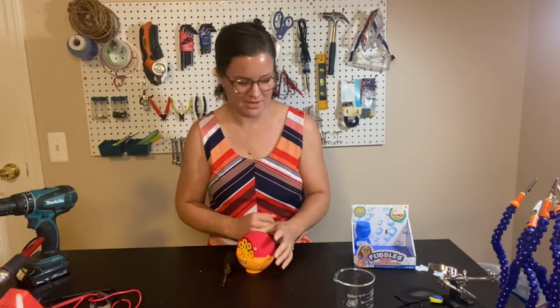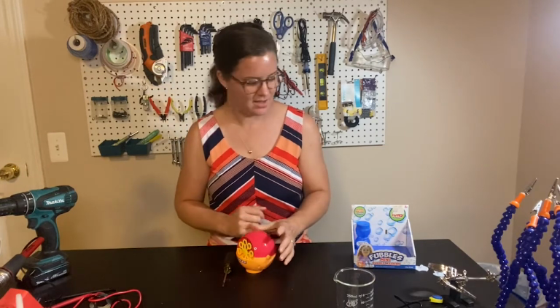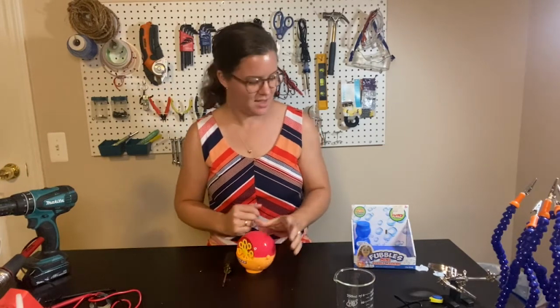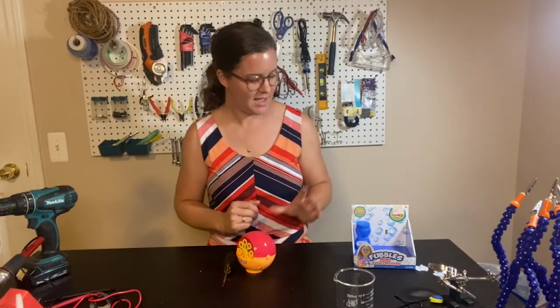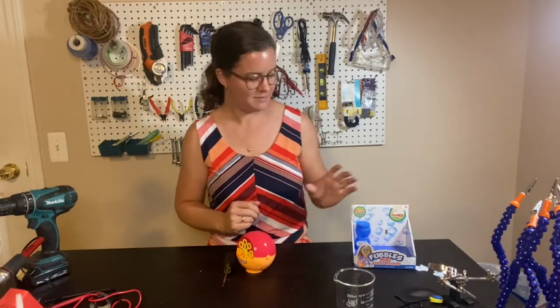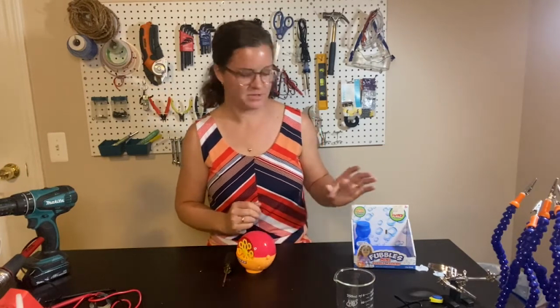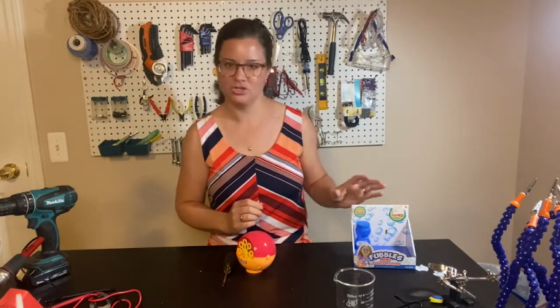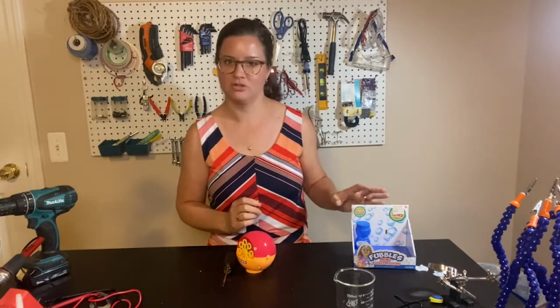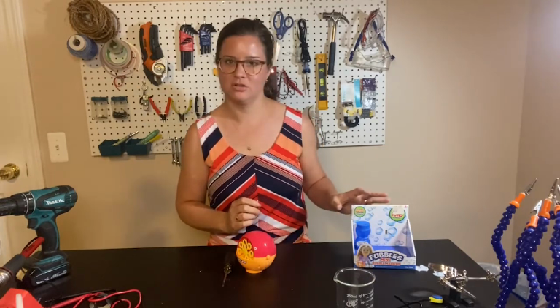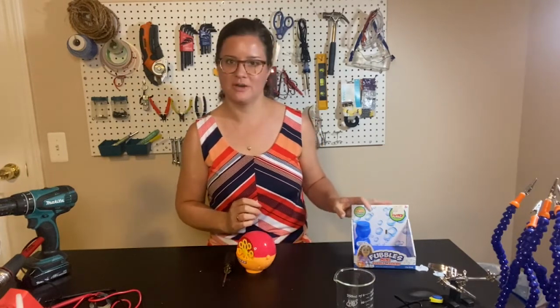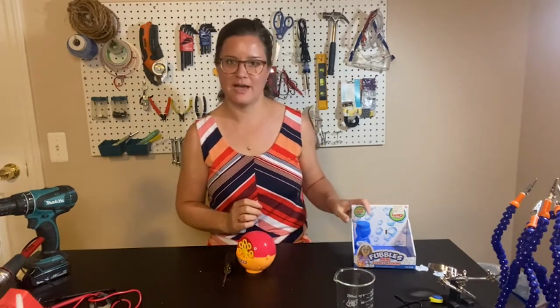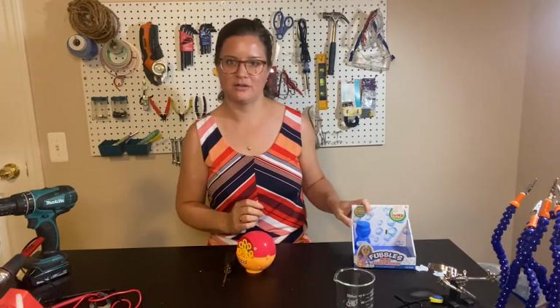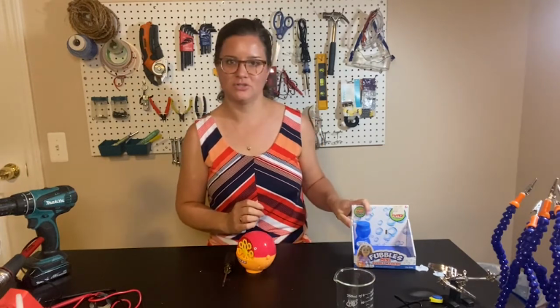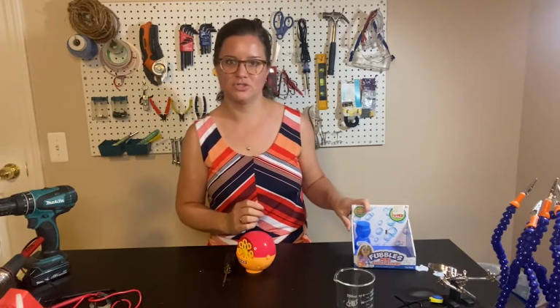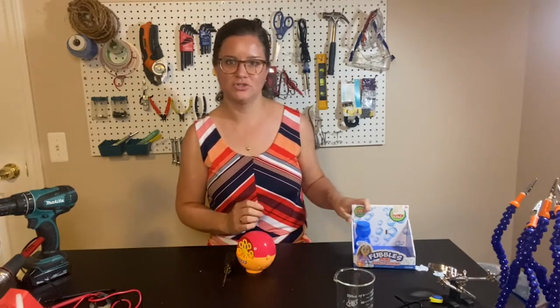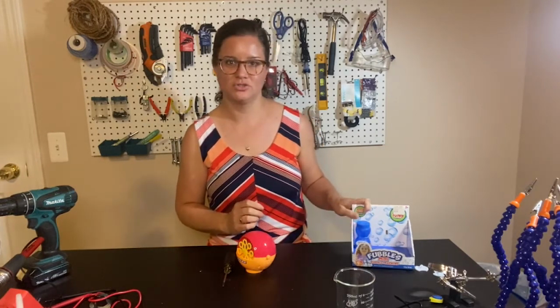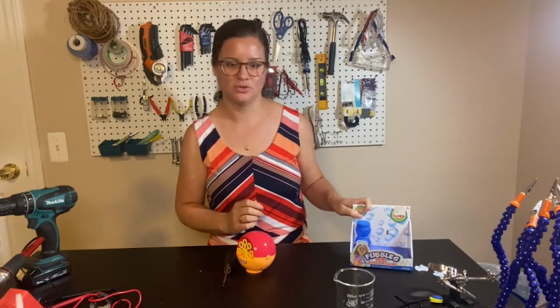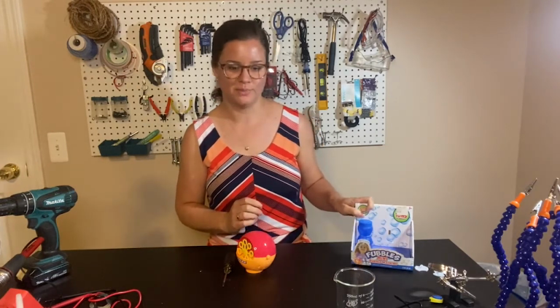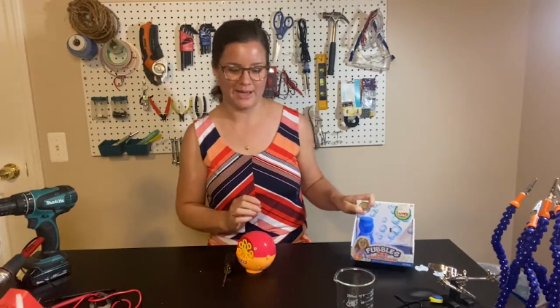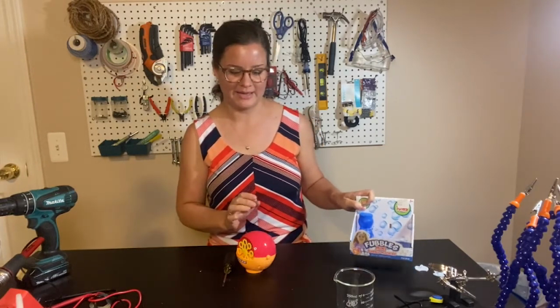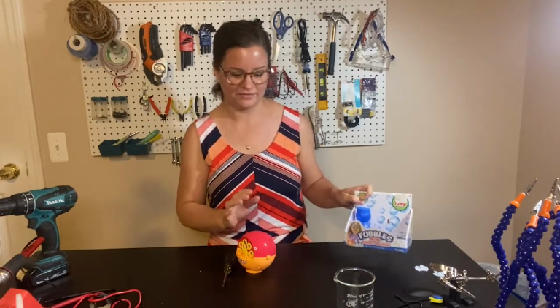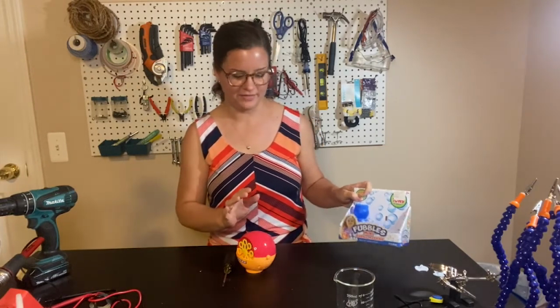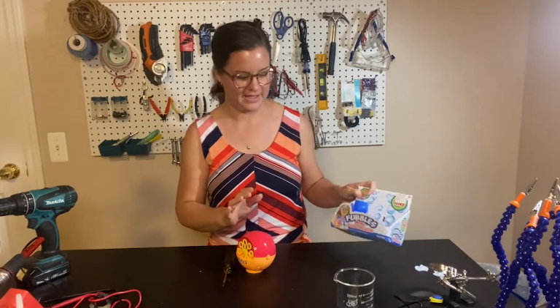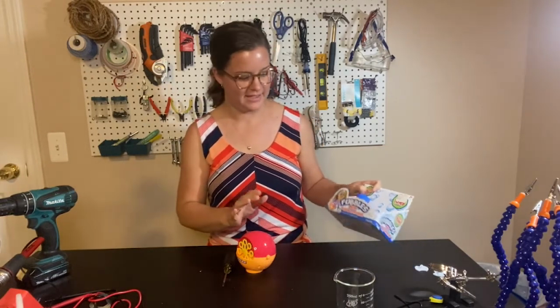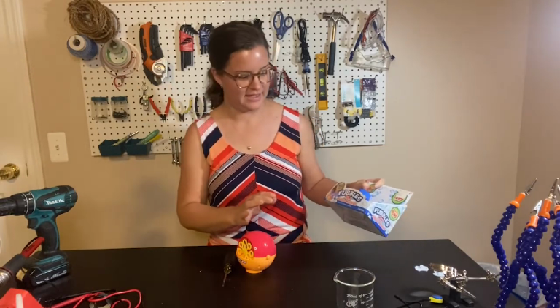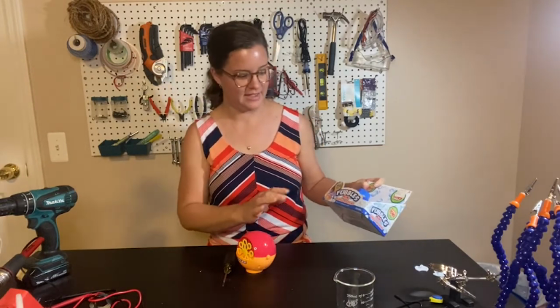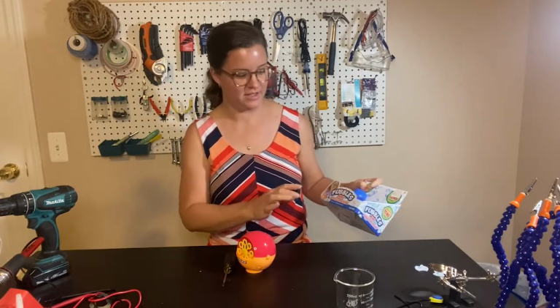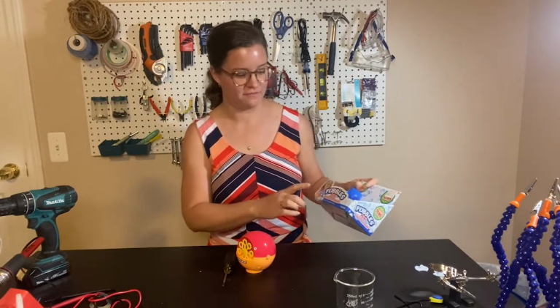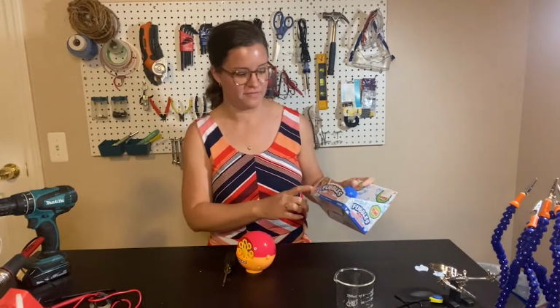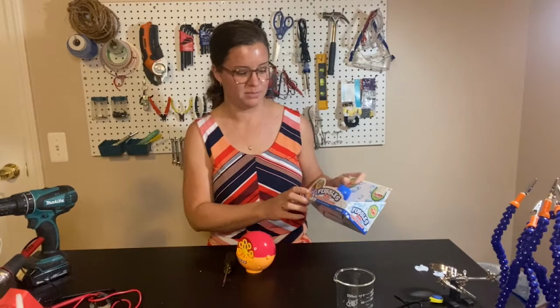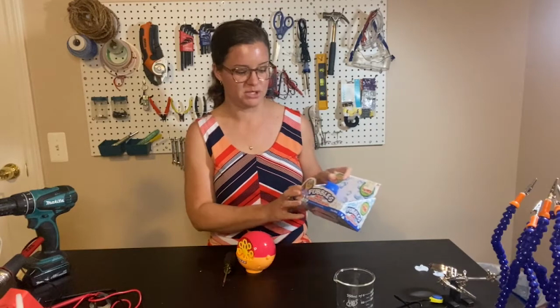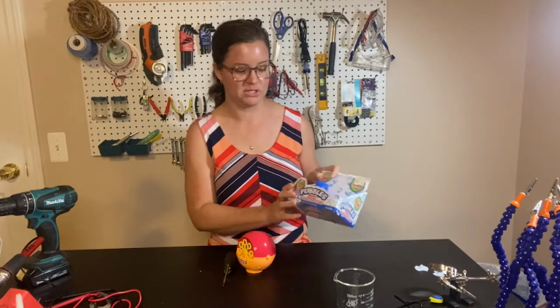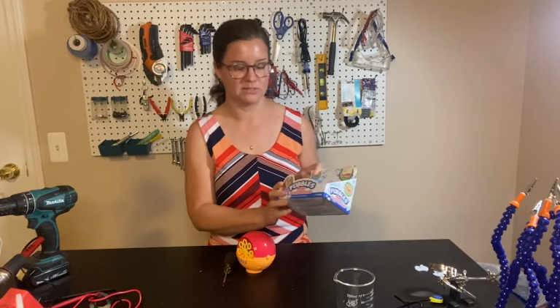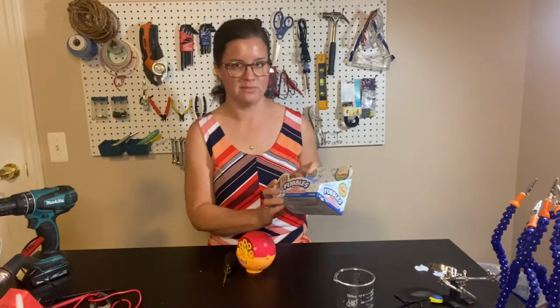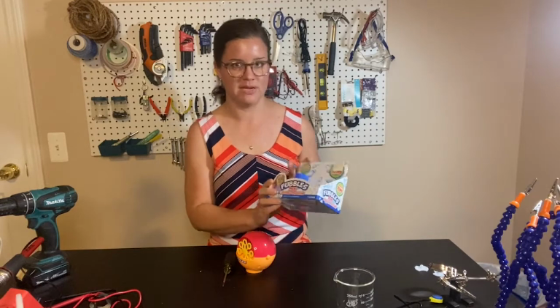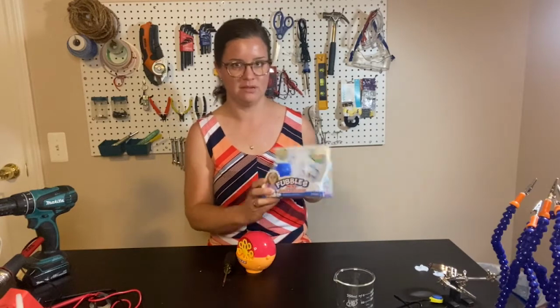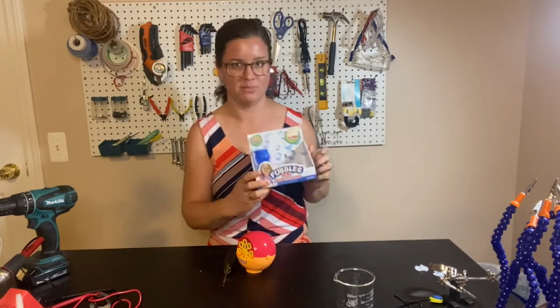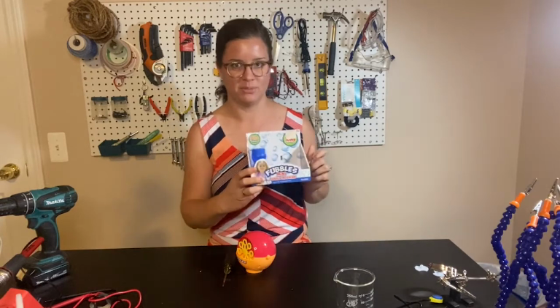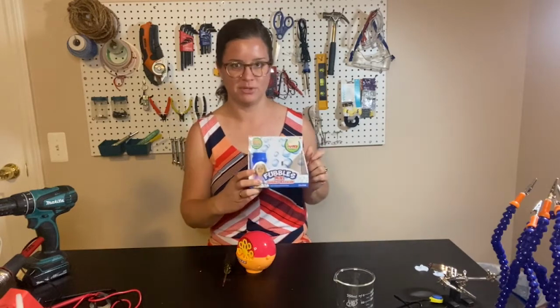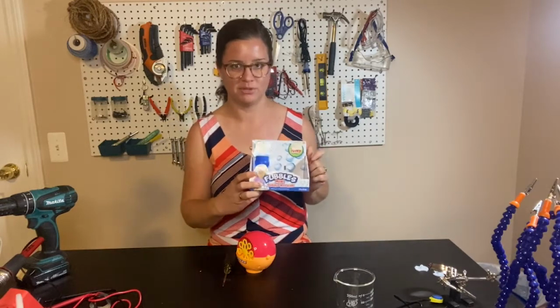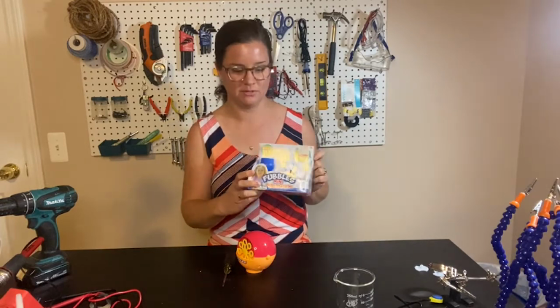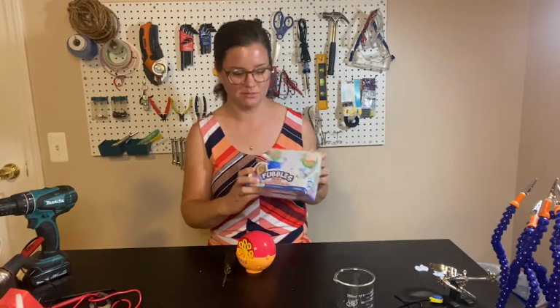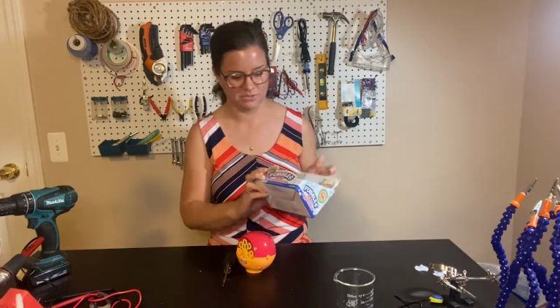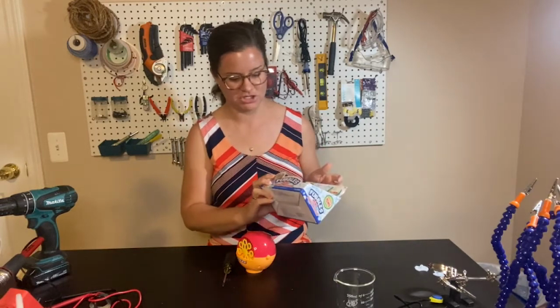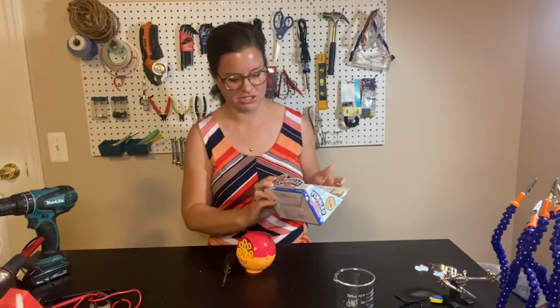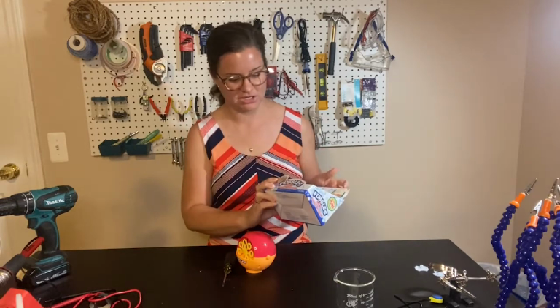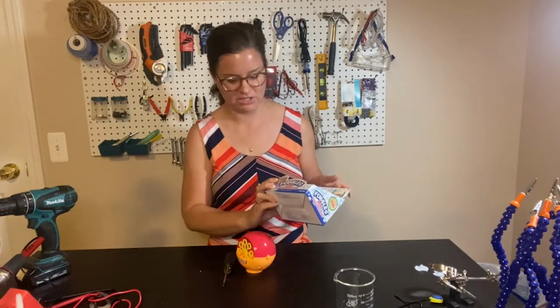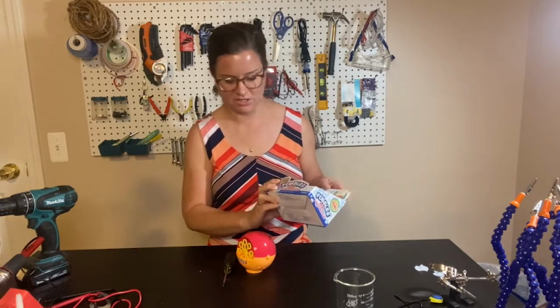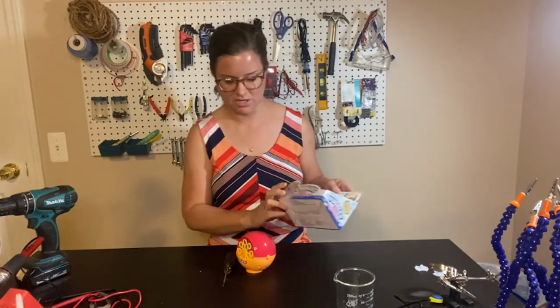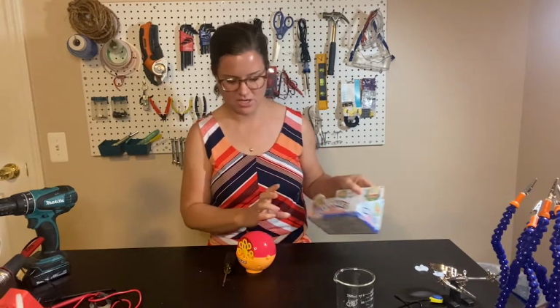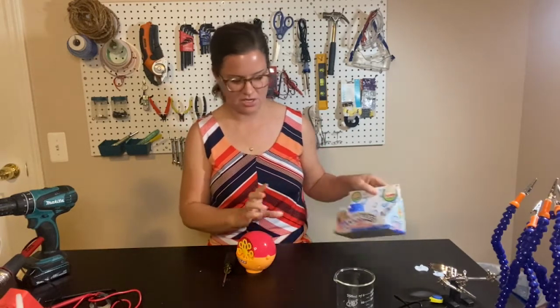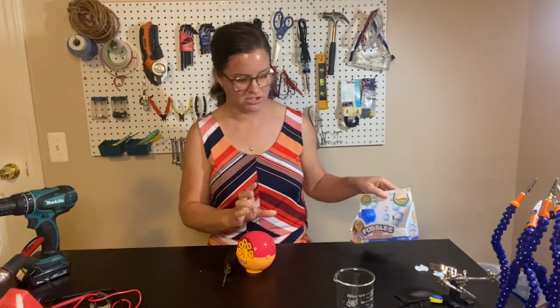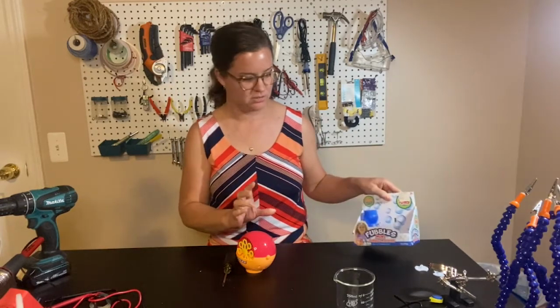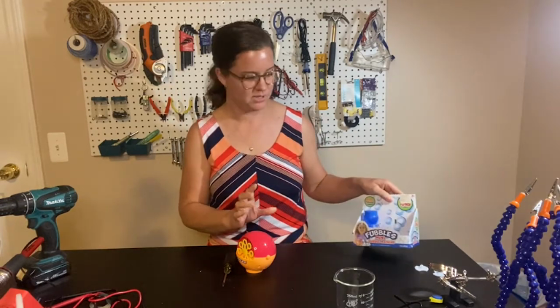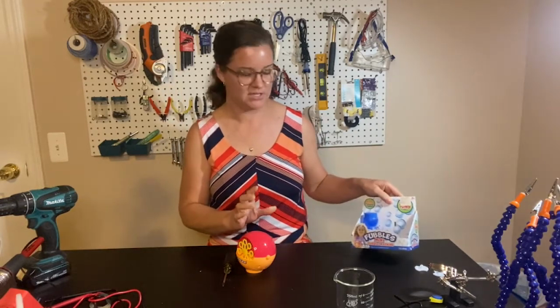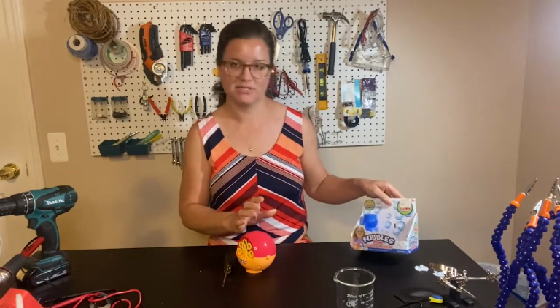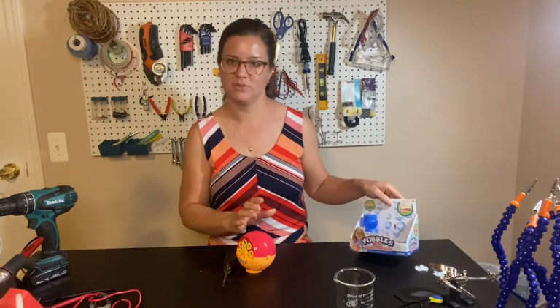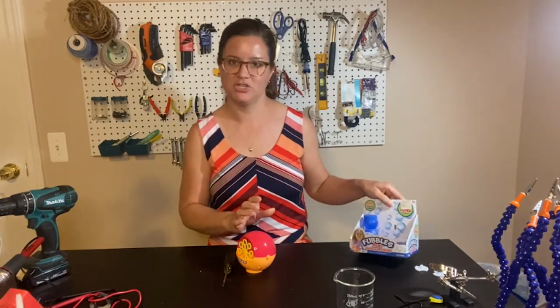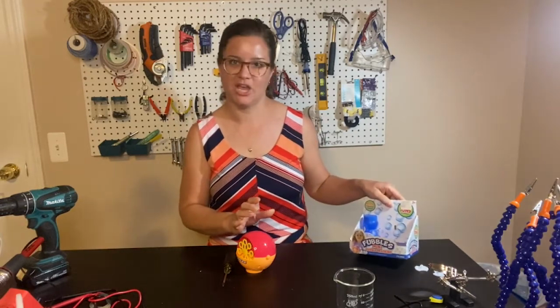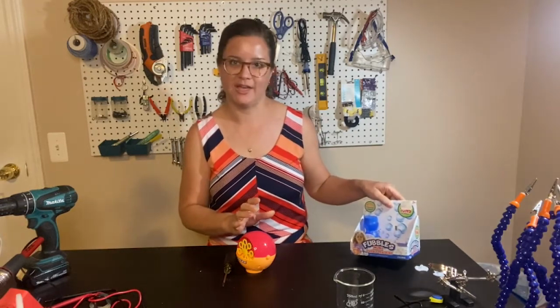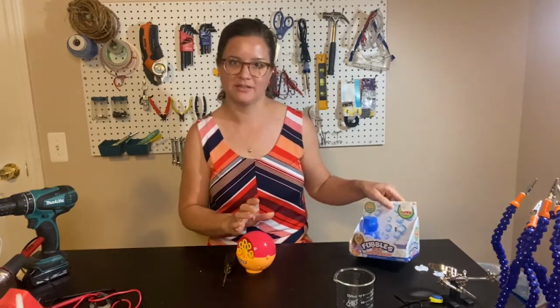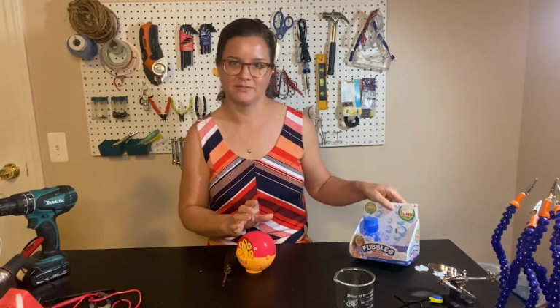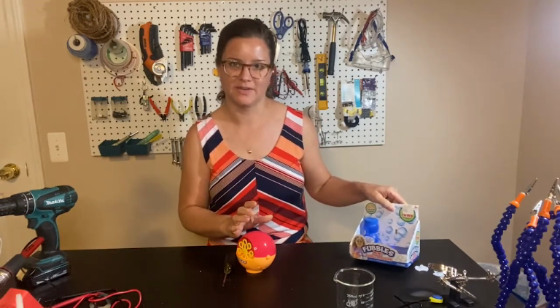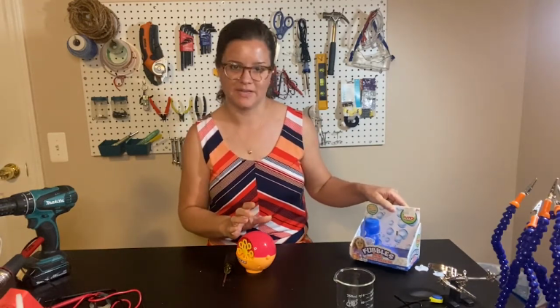I'm going to show you how to modify a Fubbles mini bubble machine to be switch activated.